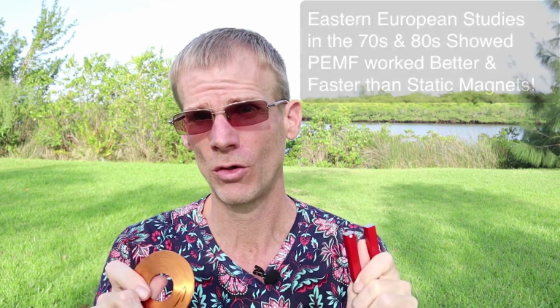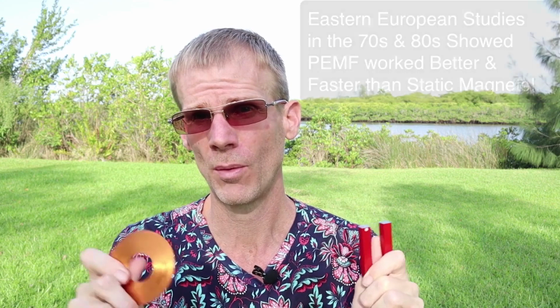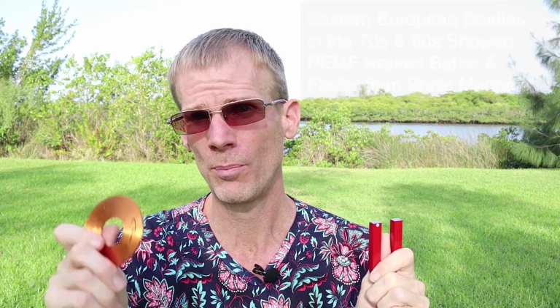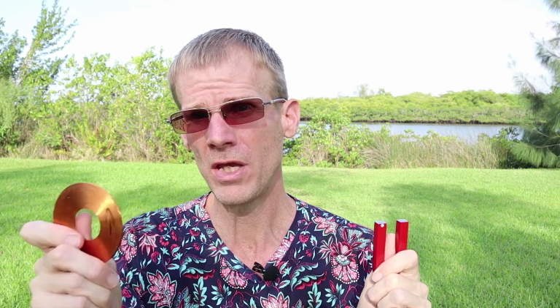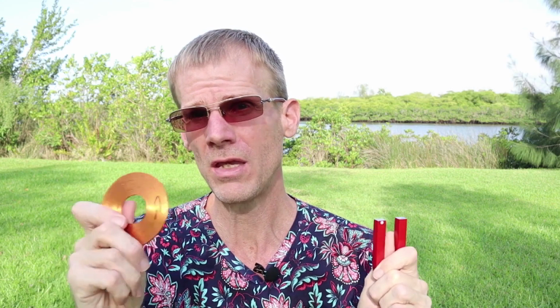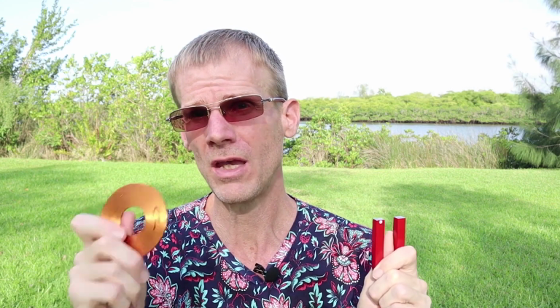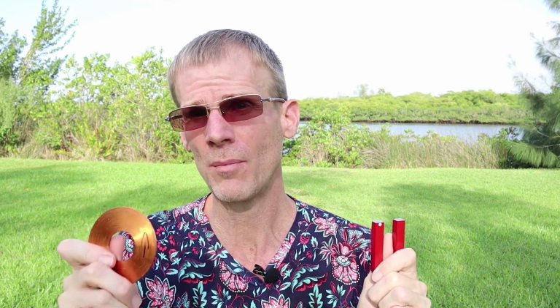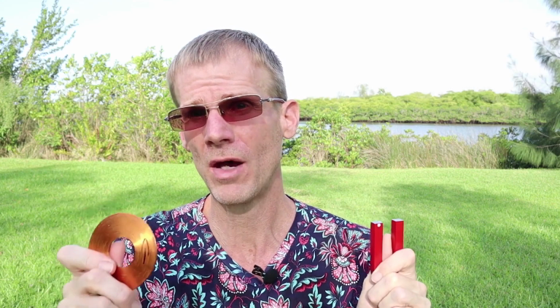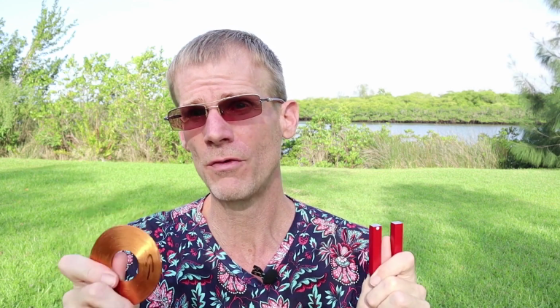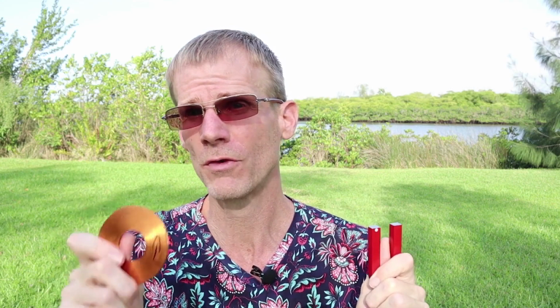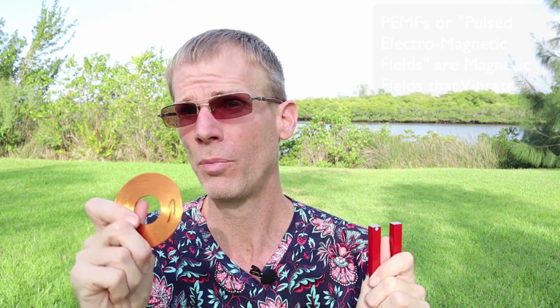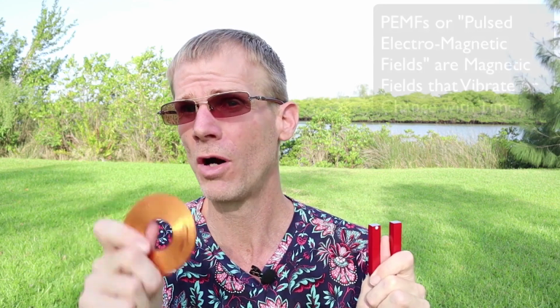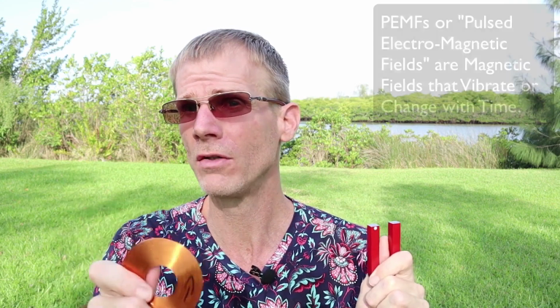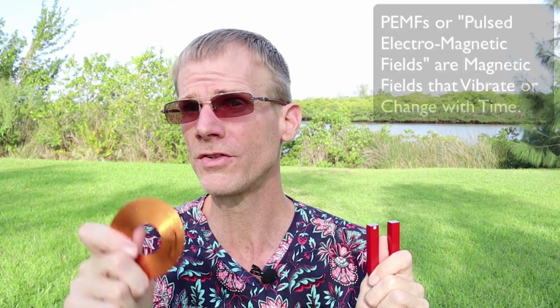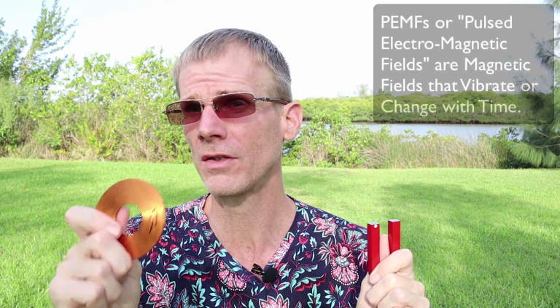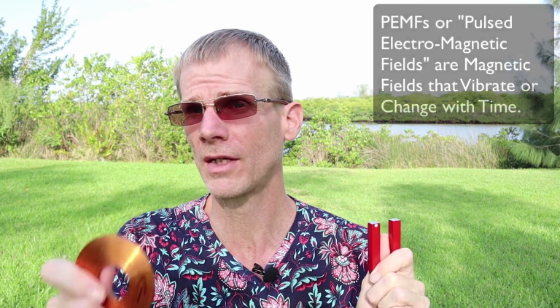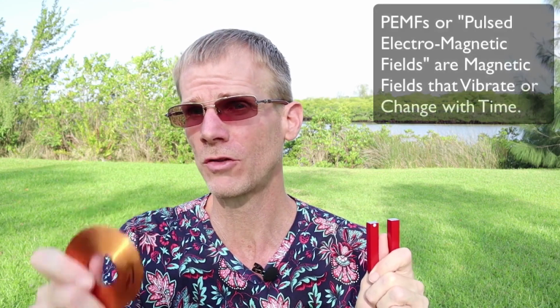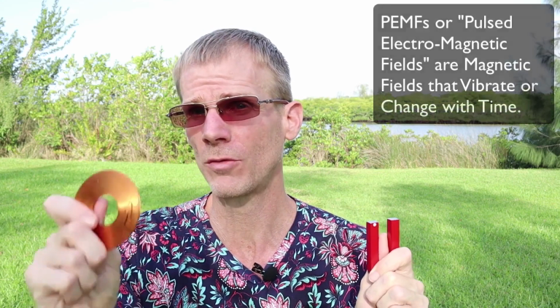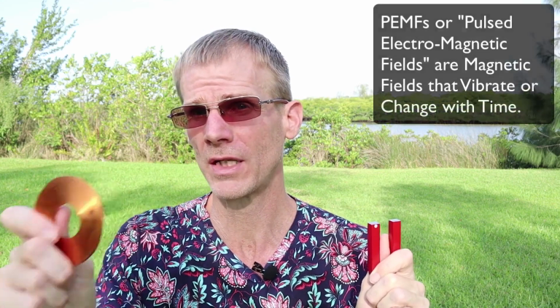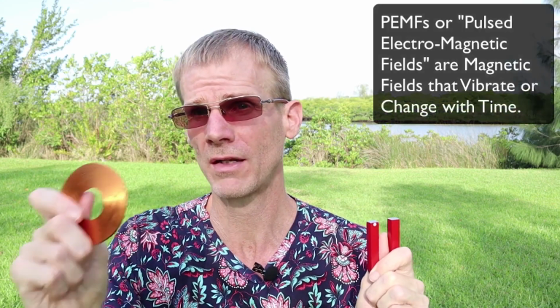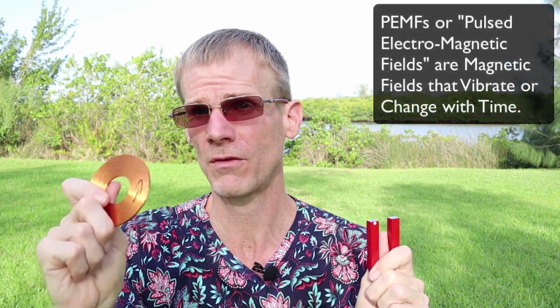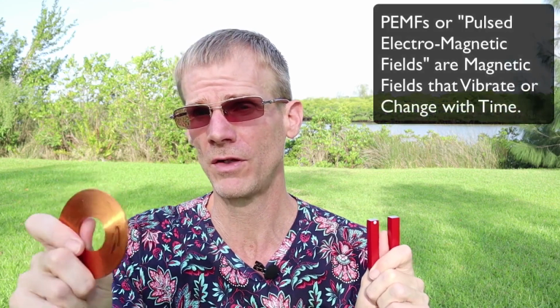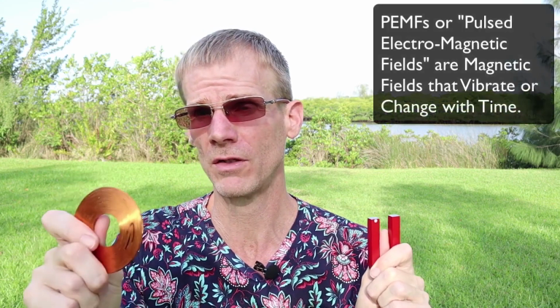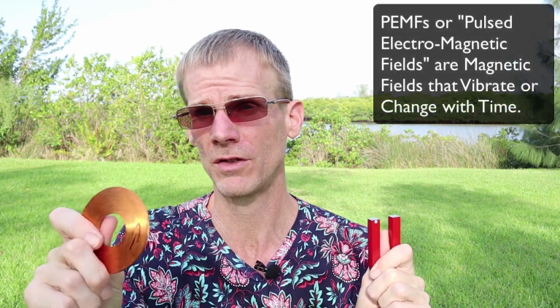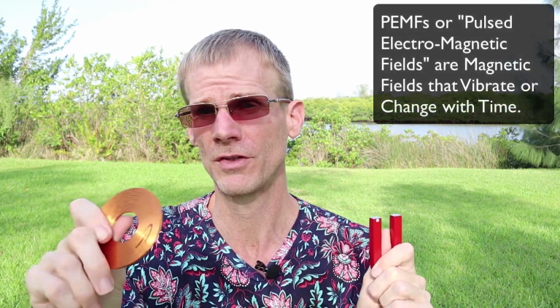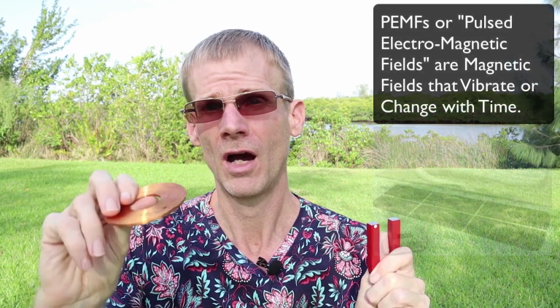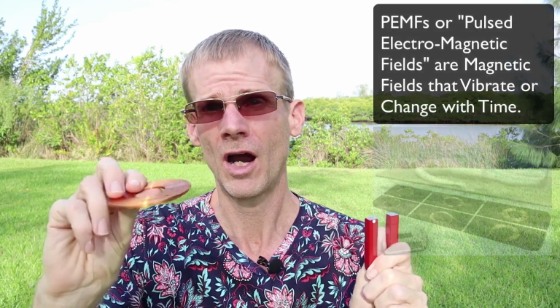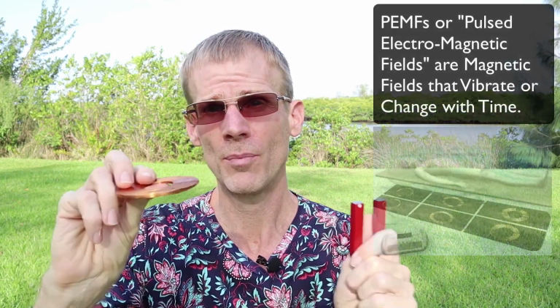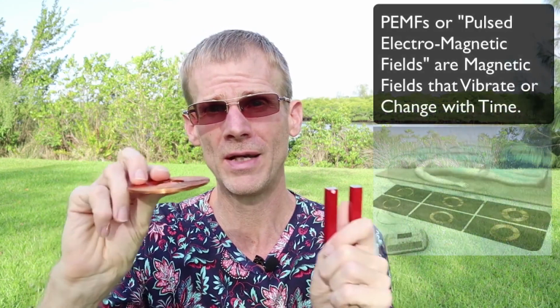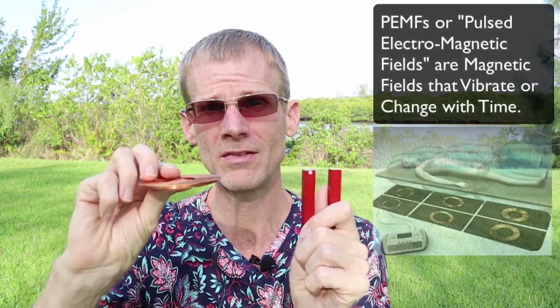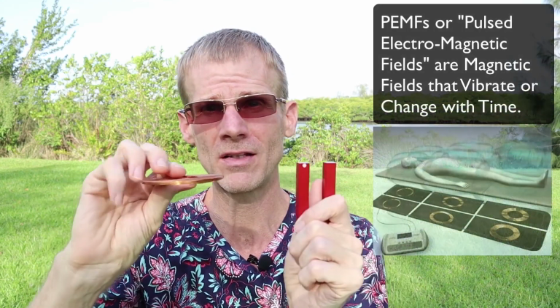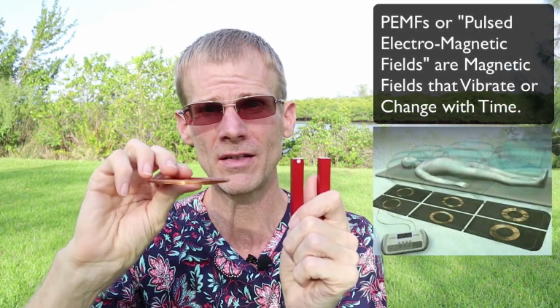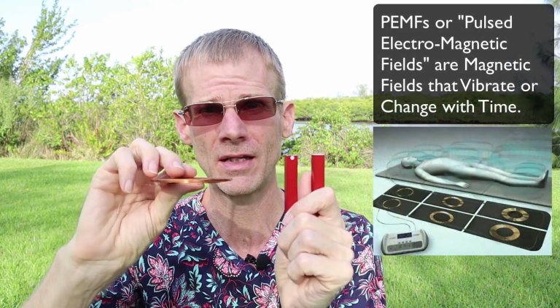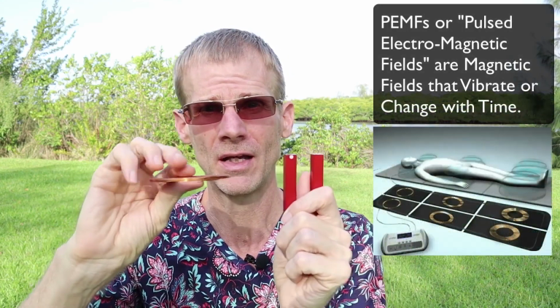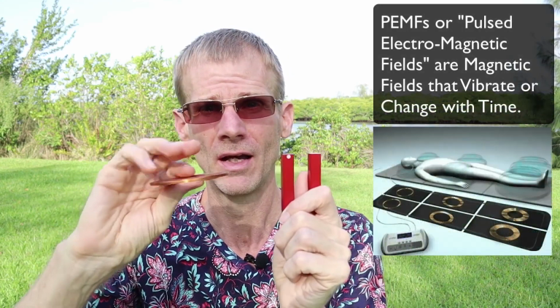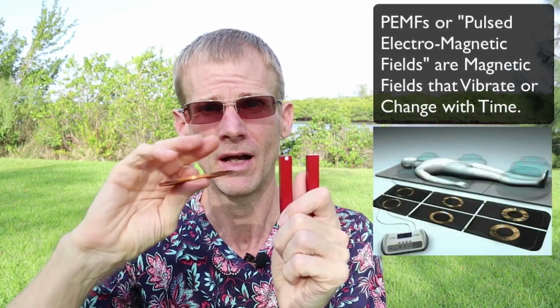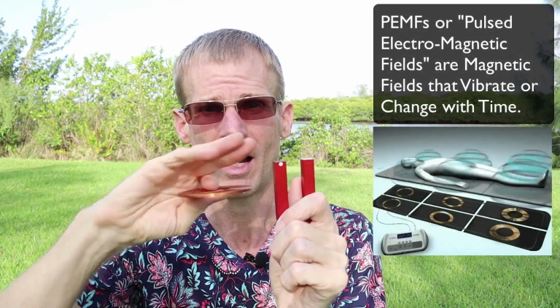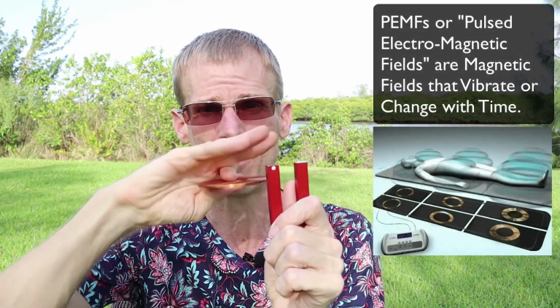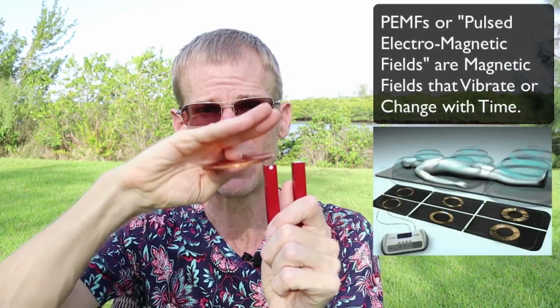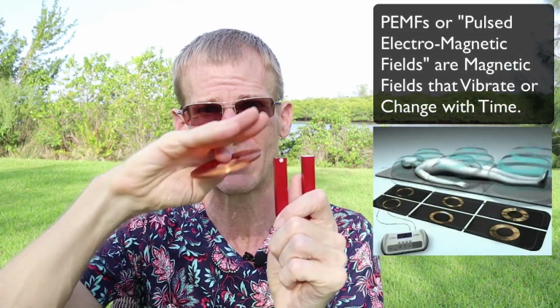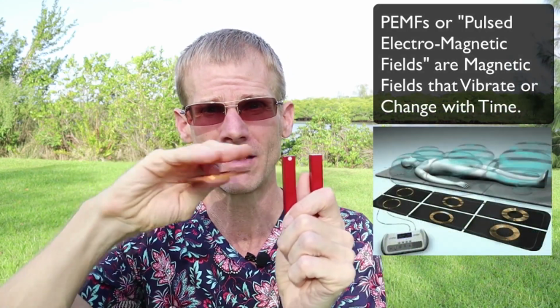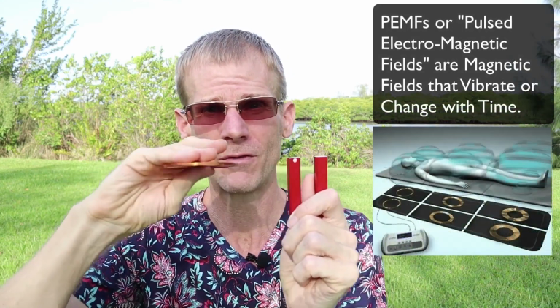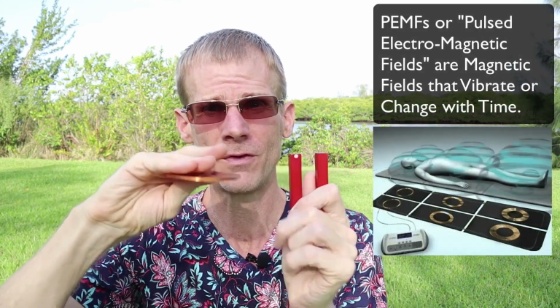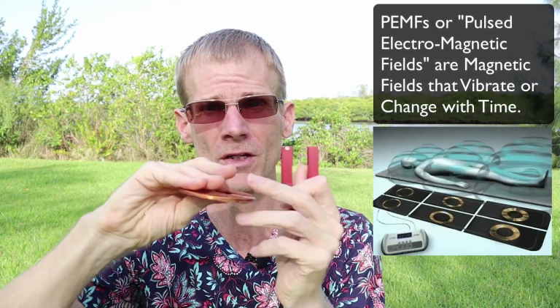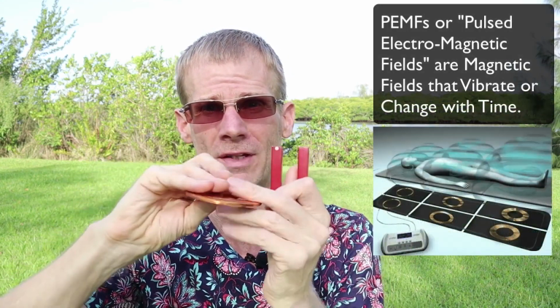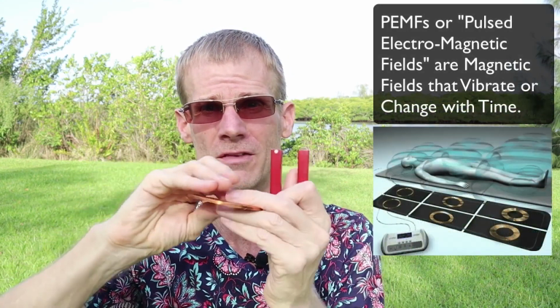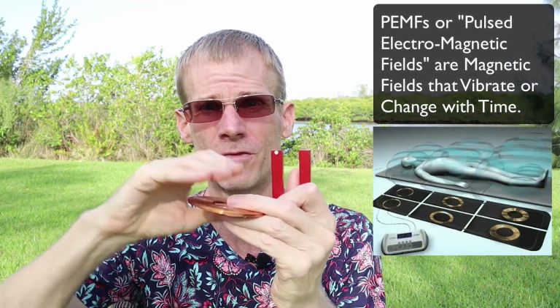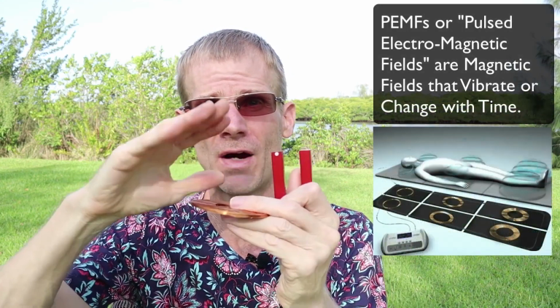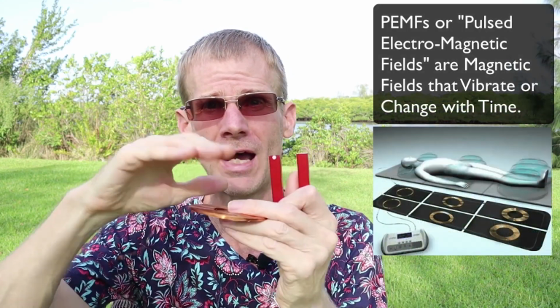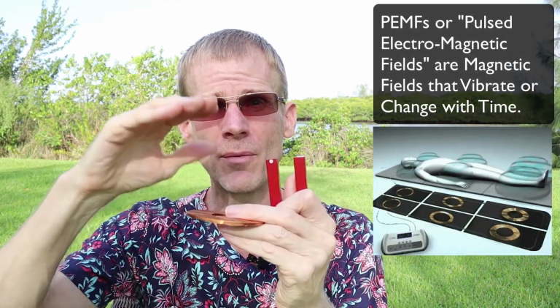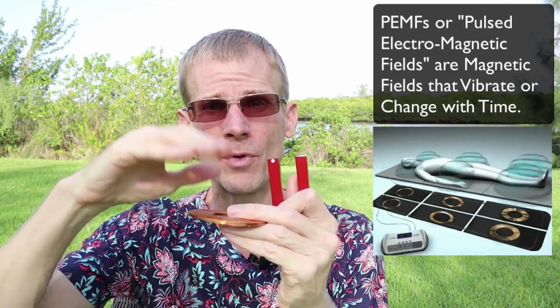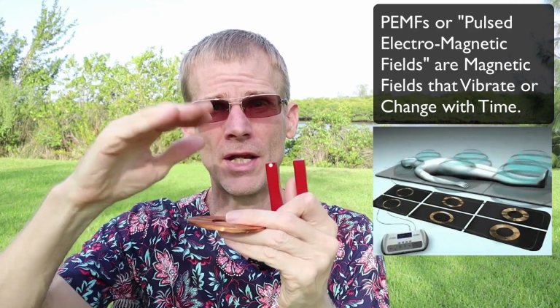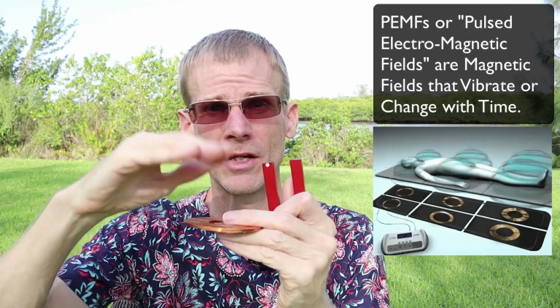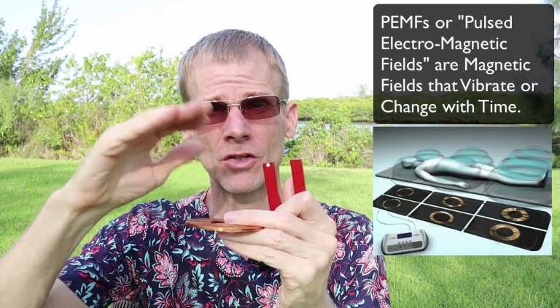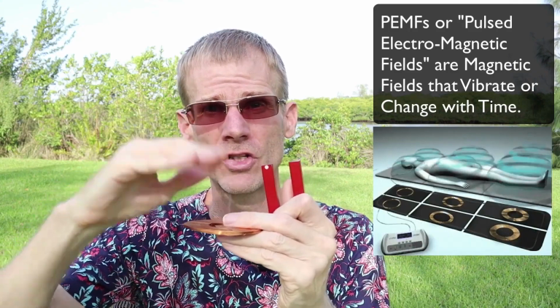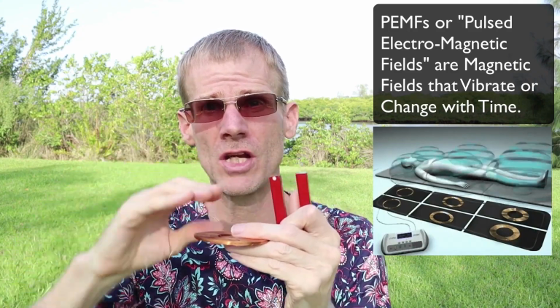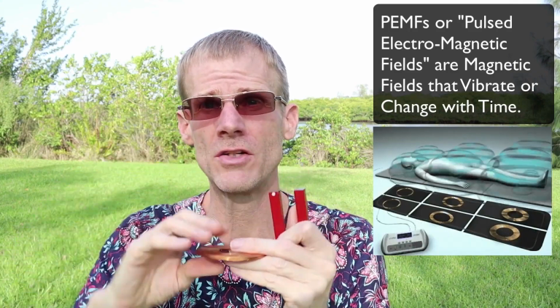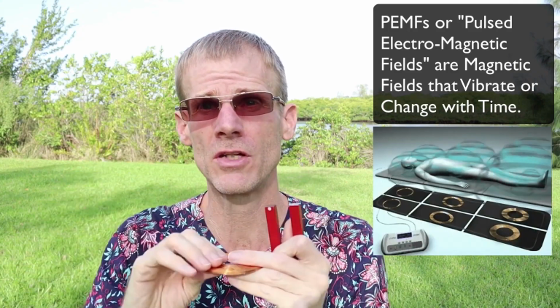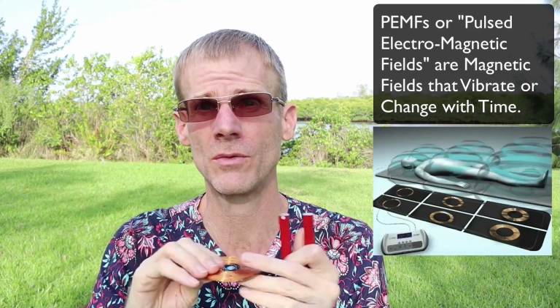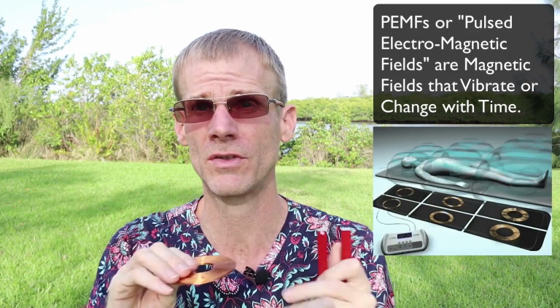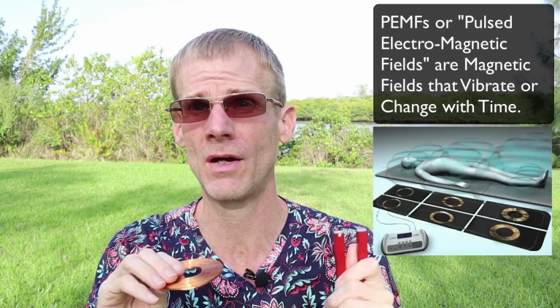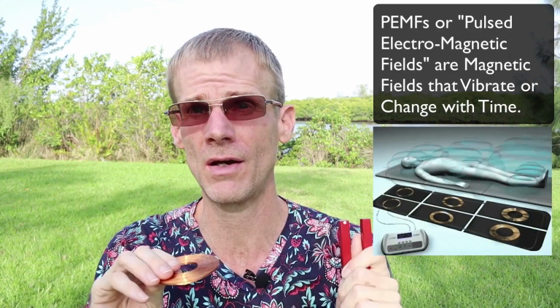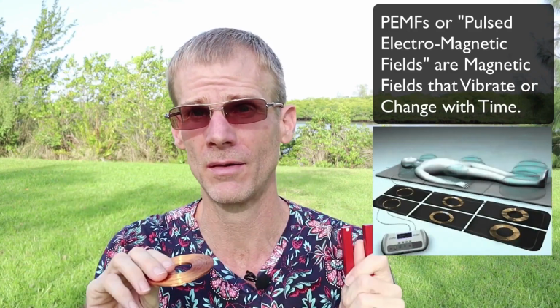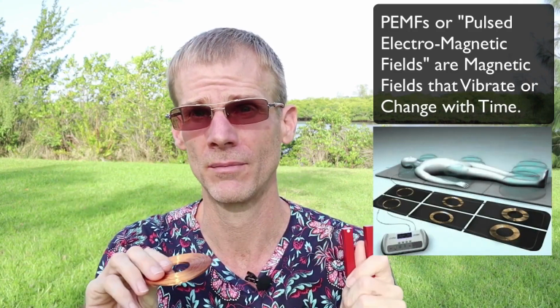PEMF, or pulsed electromagnetic fields, are basically a magnetic field that's vibrating or changing with time.